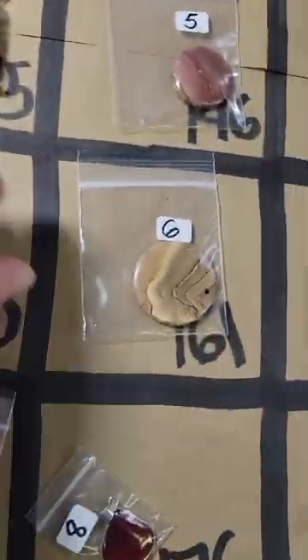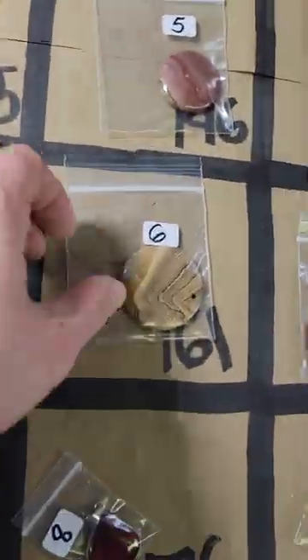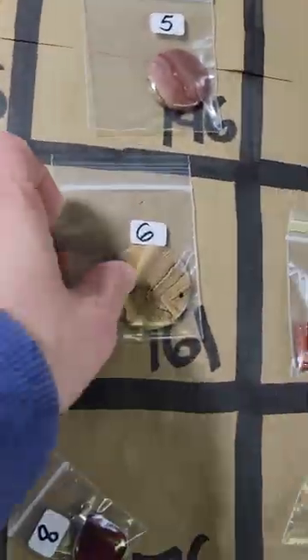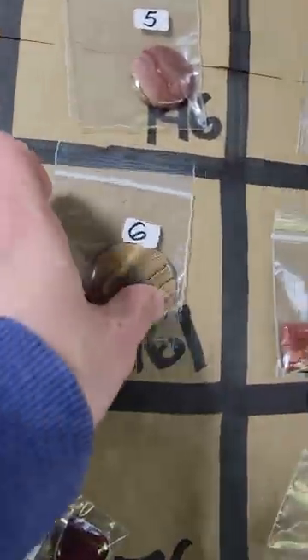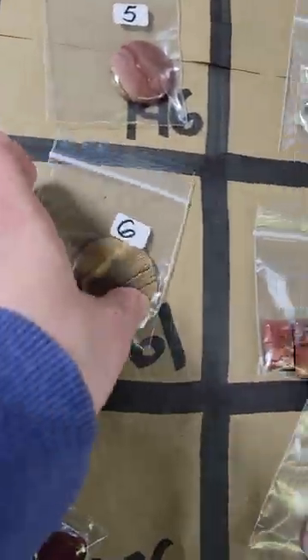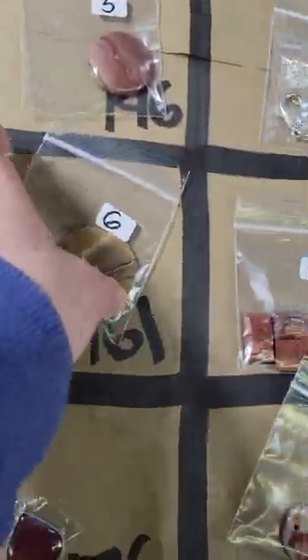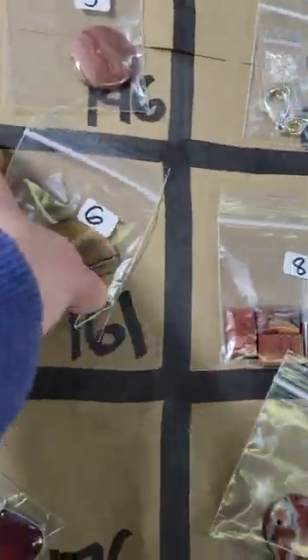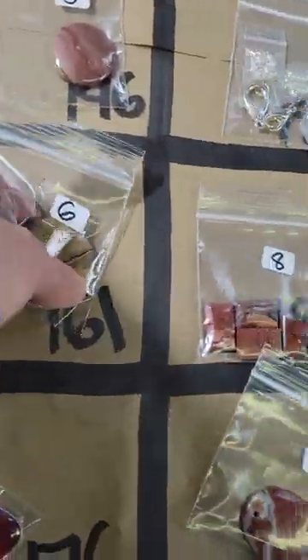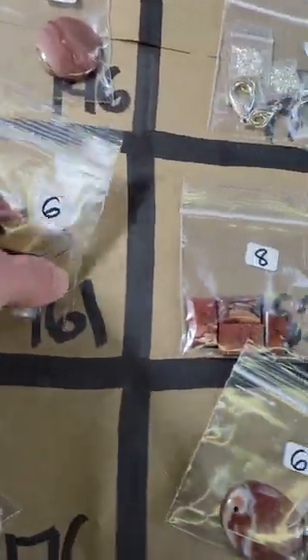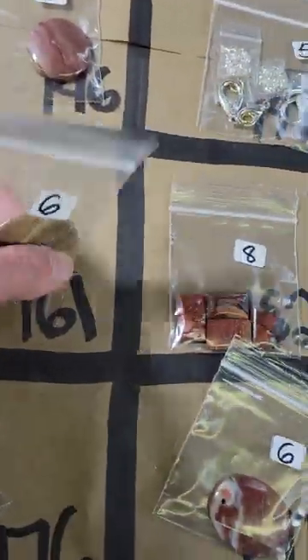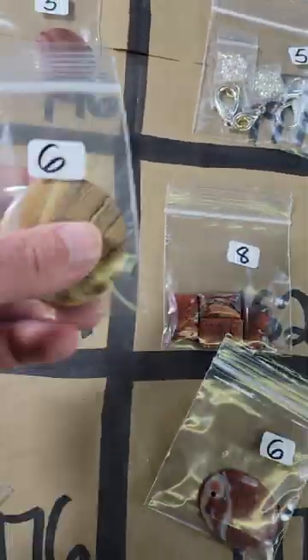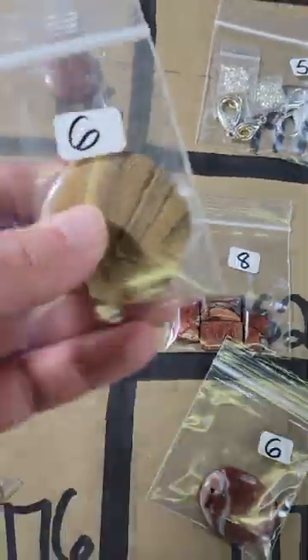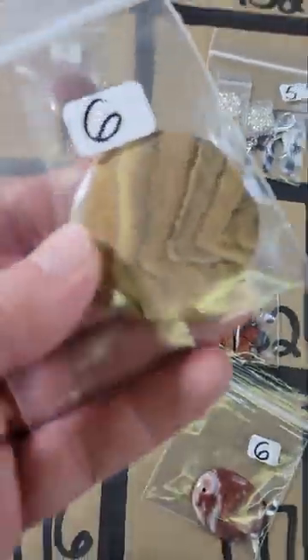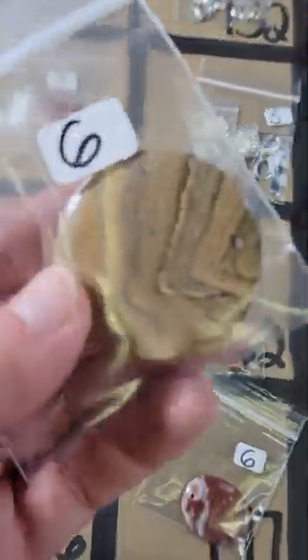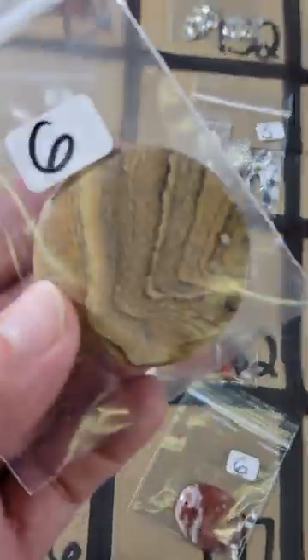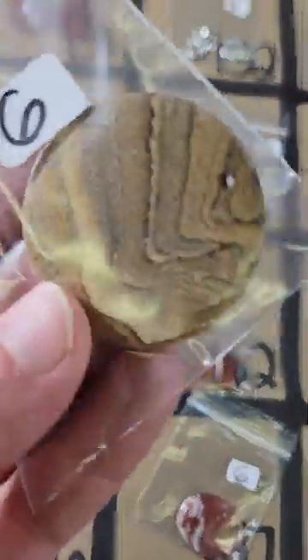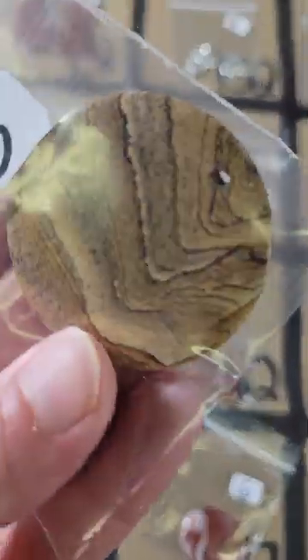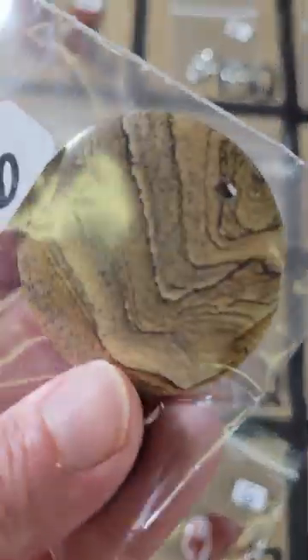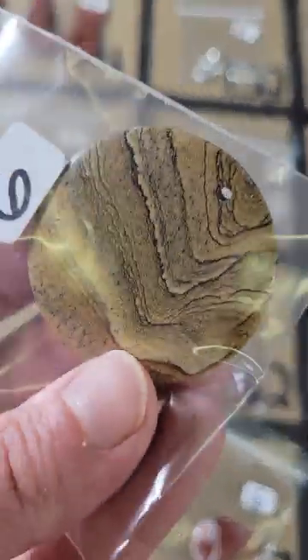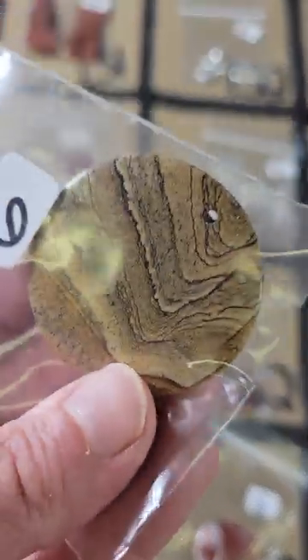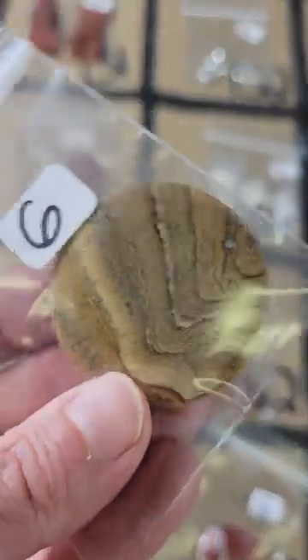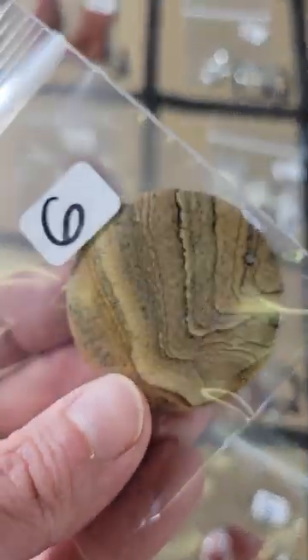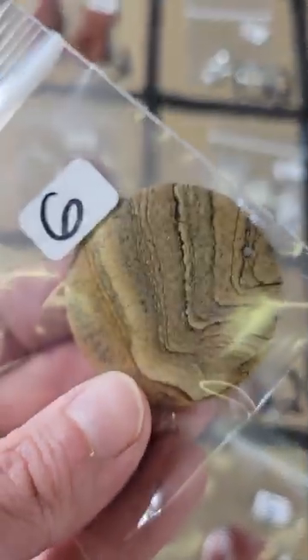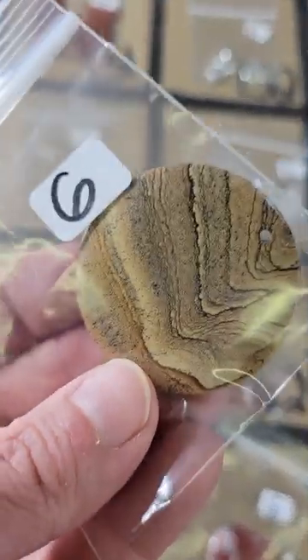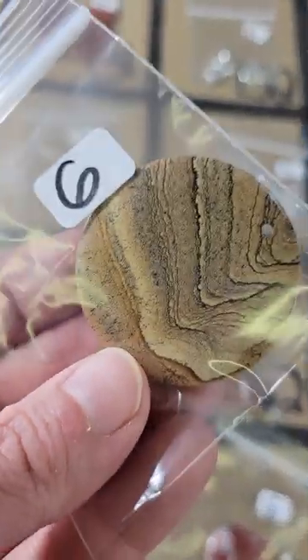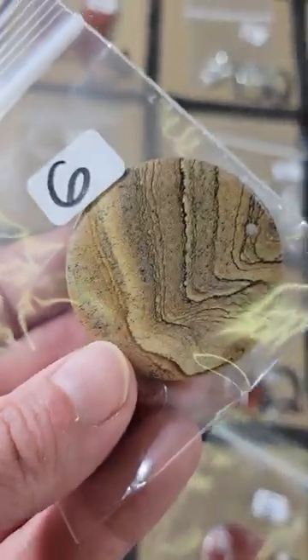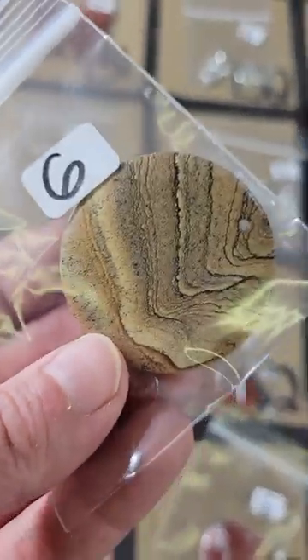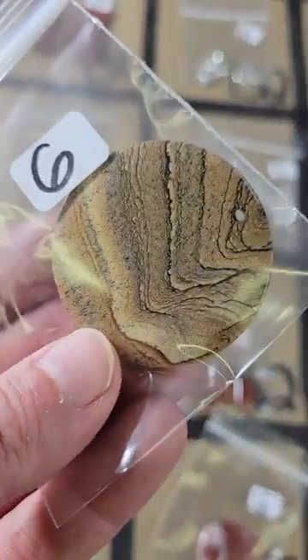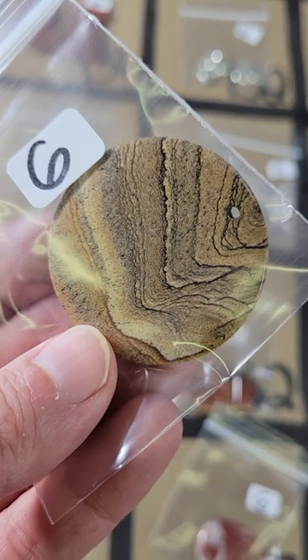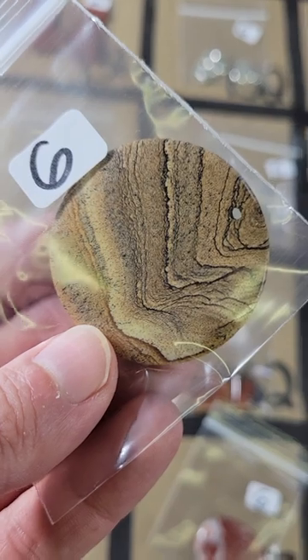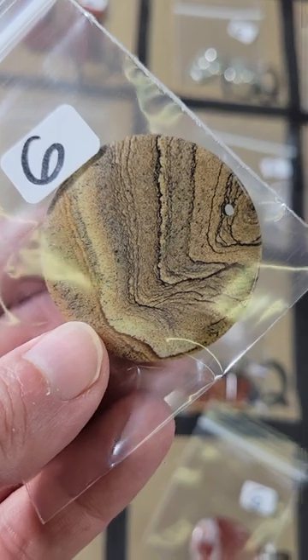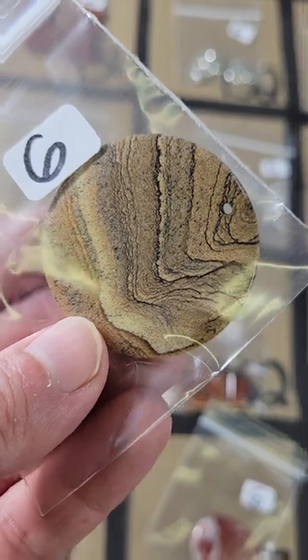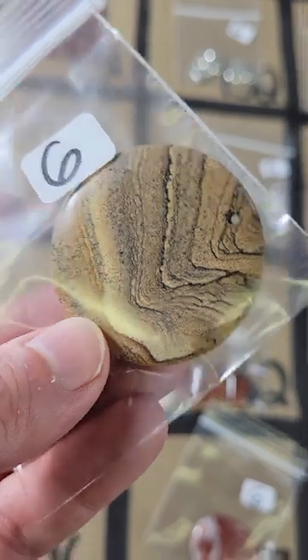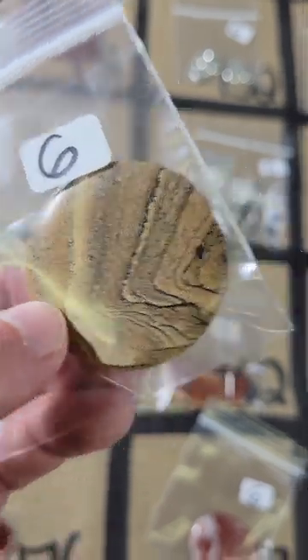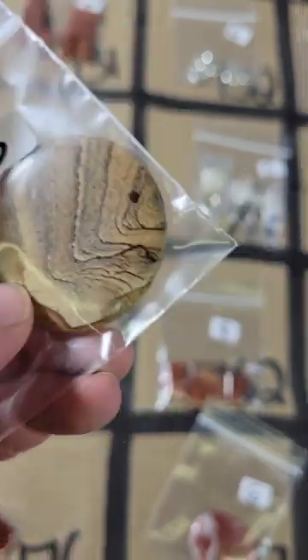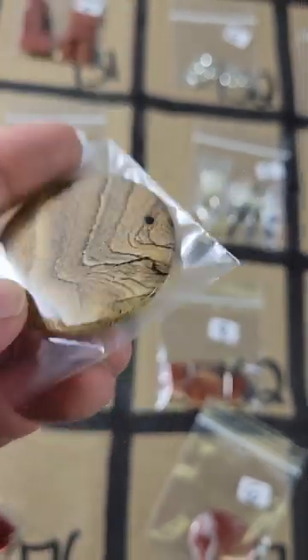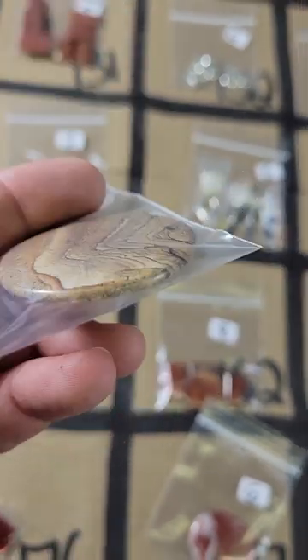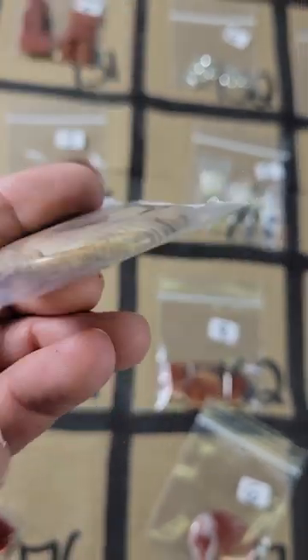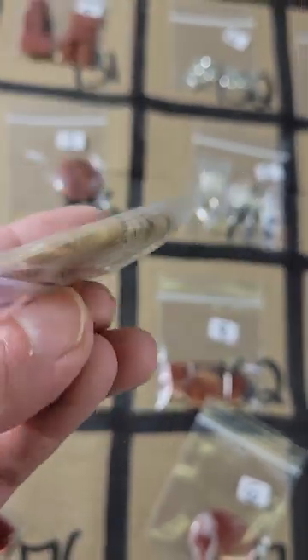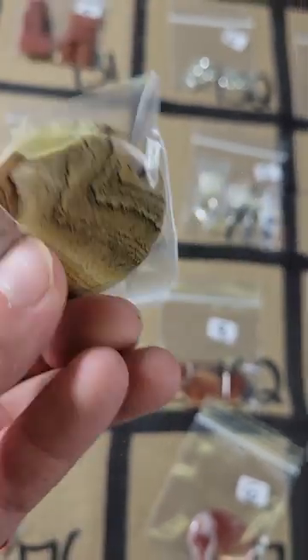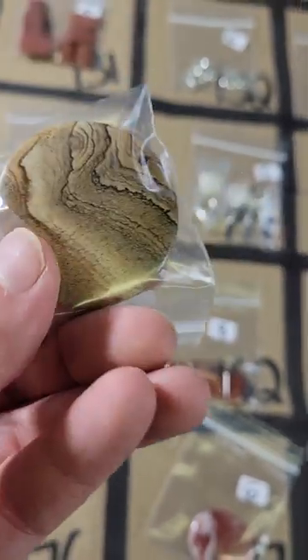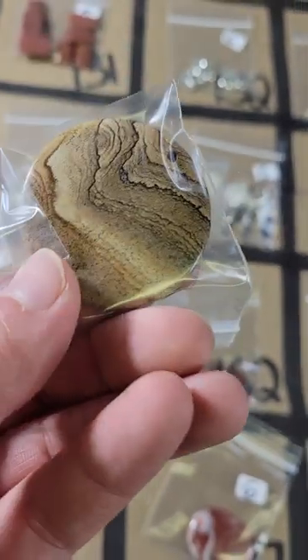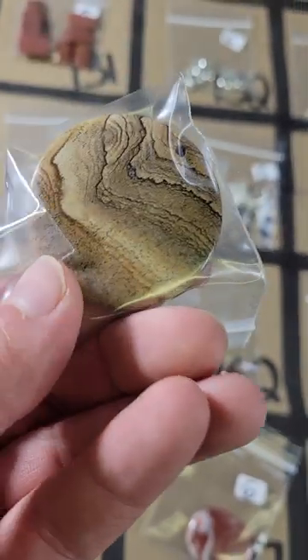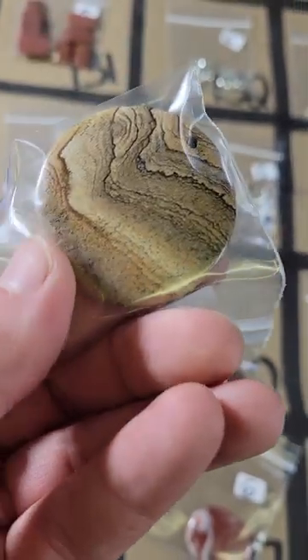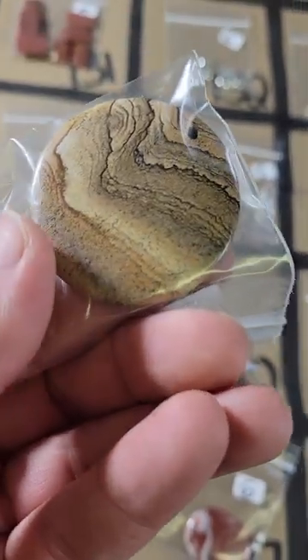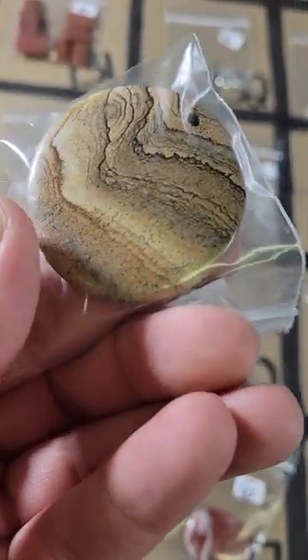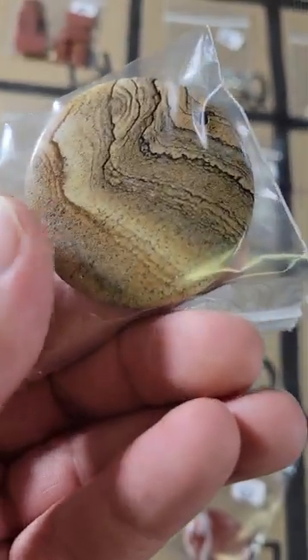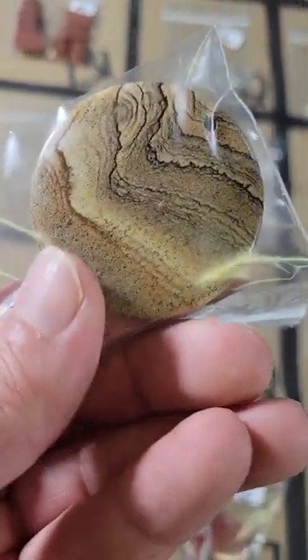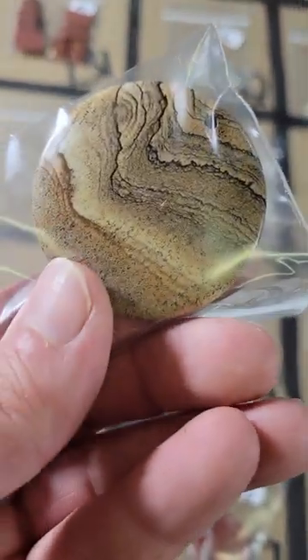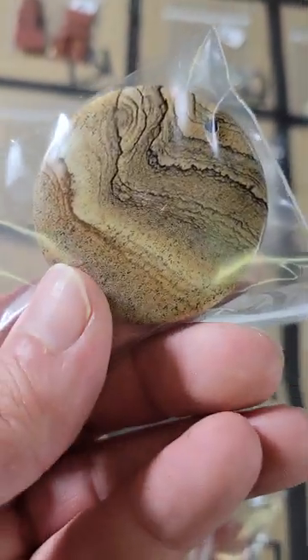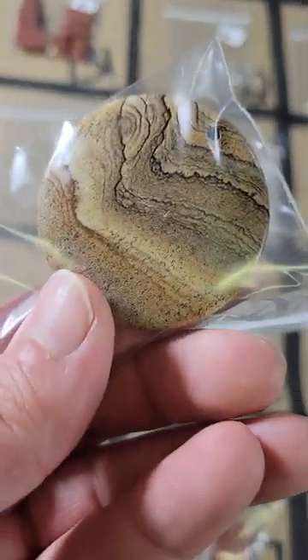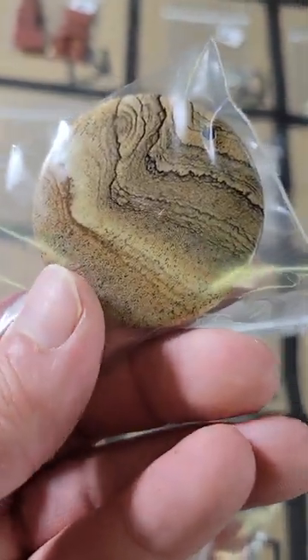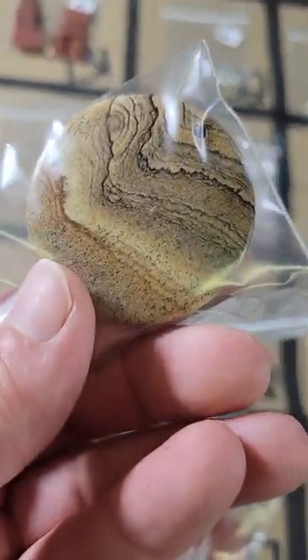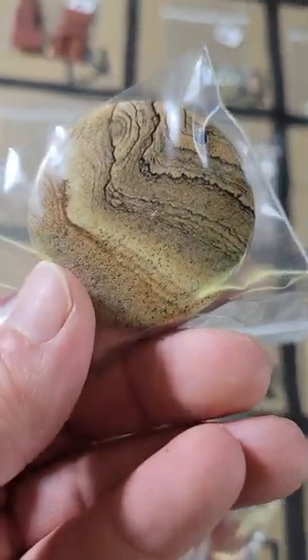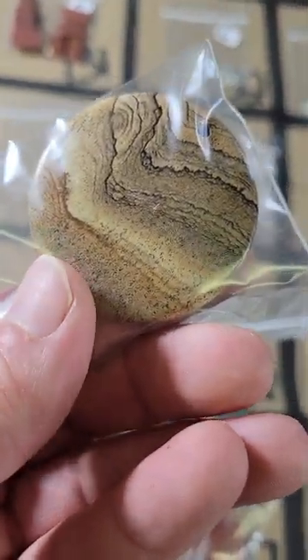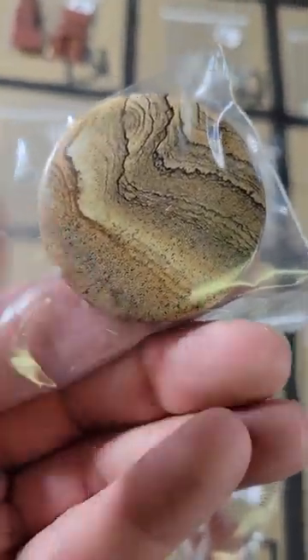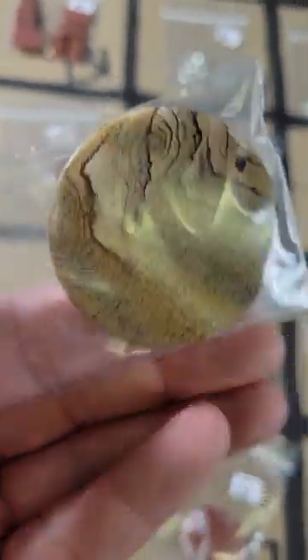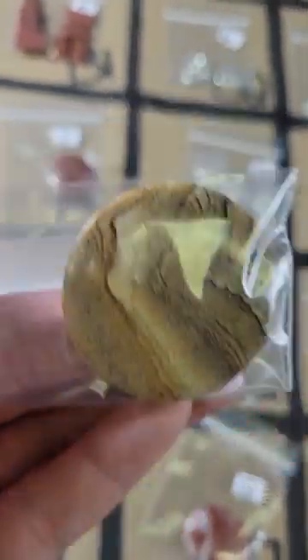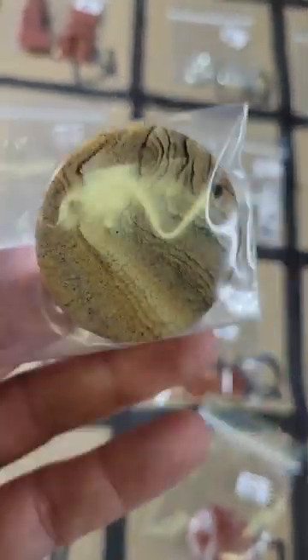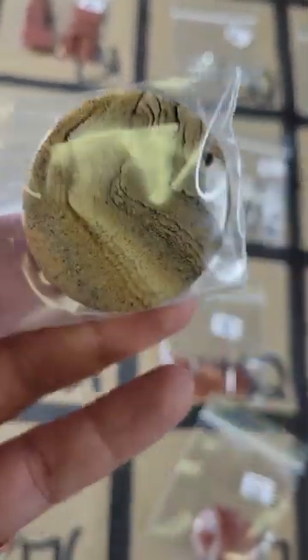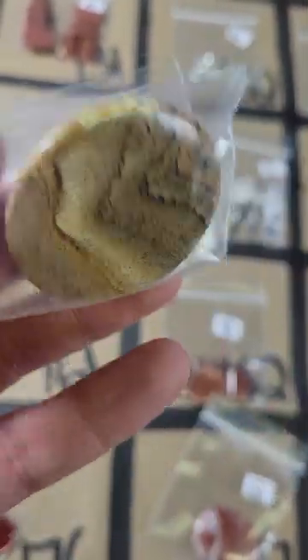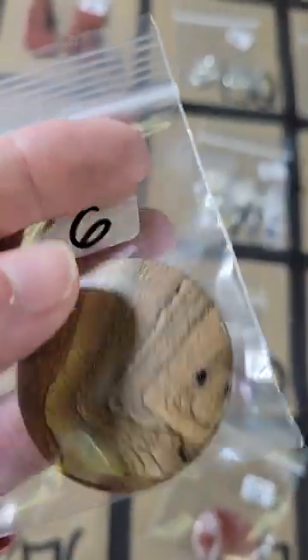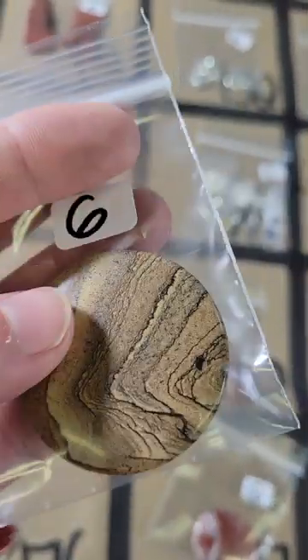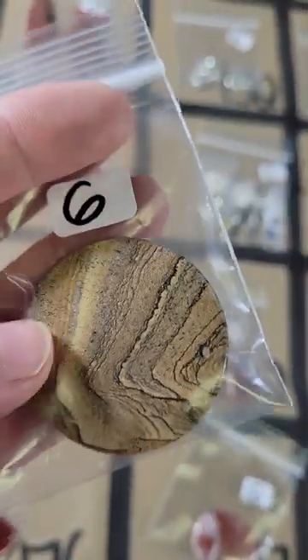Number 161: looks like picture jasper and this is six dollars — it's a pendant, very pretty patterns.